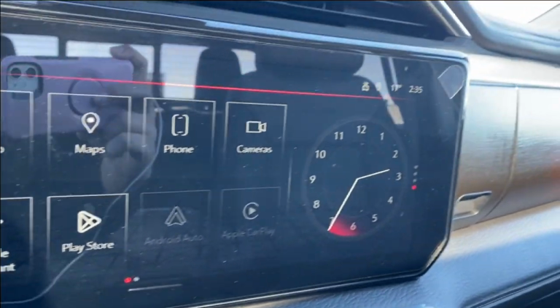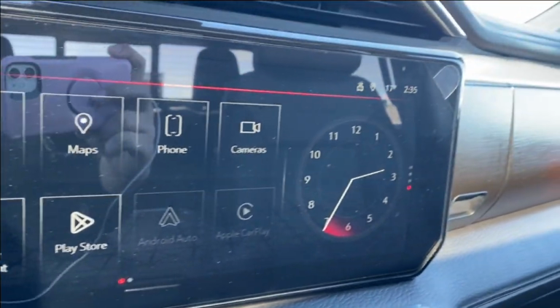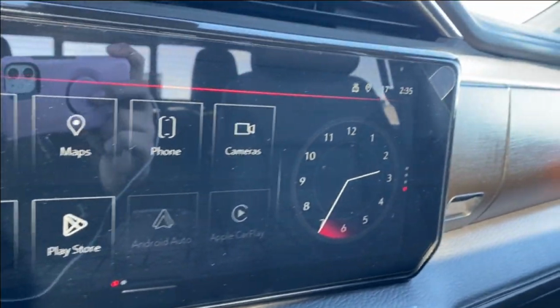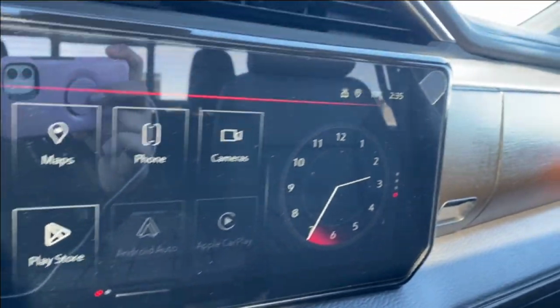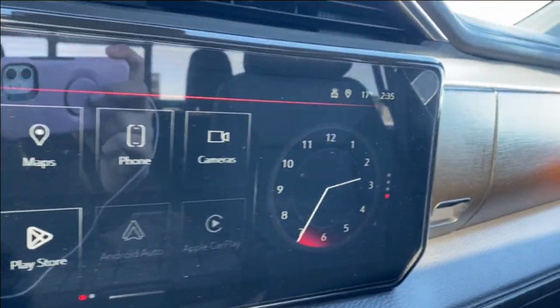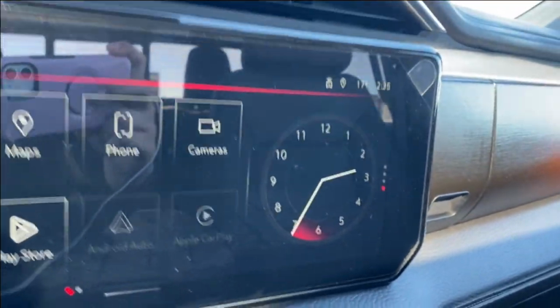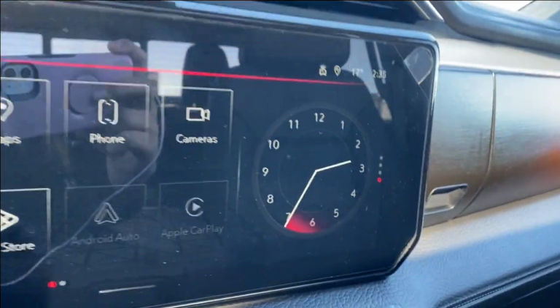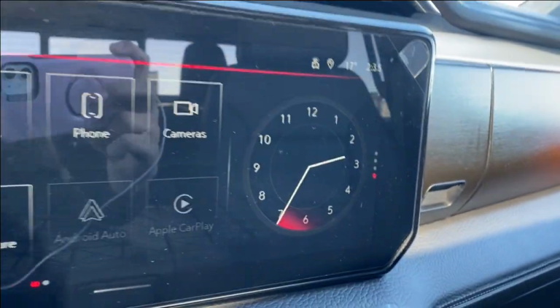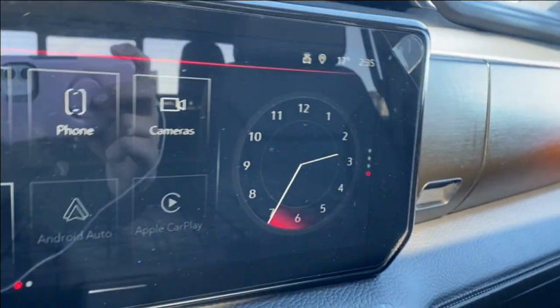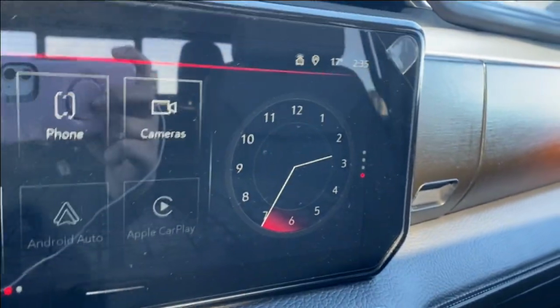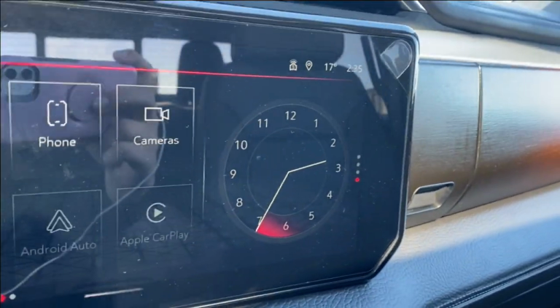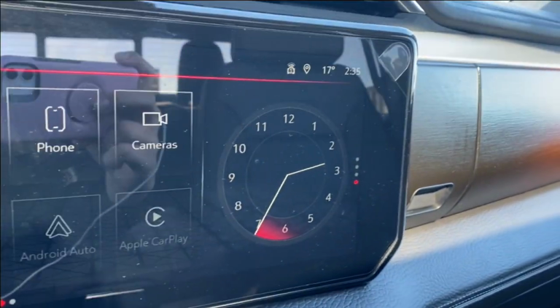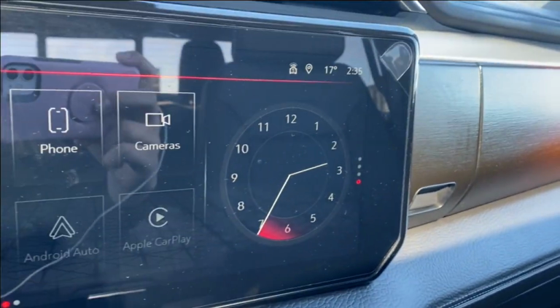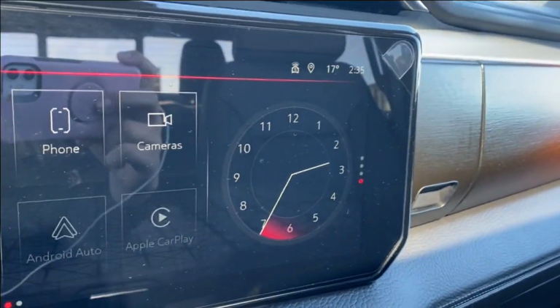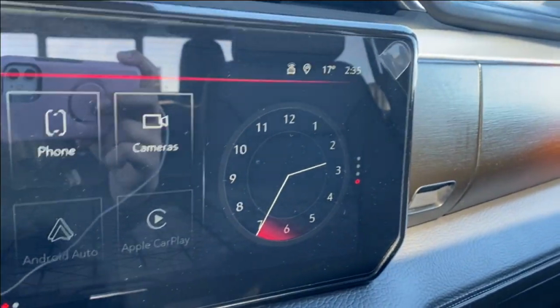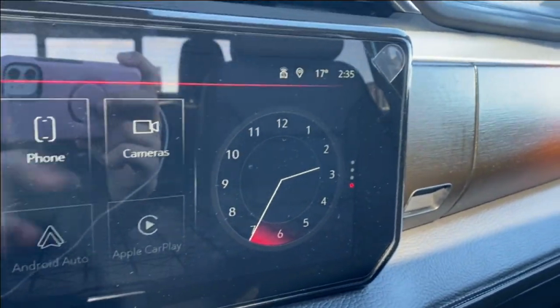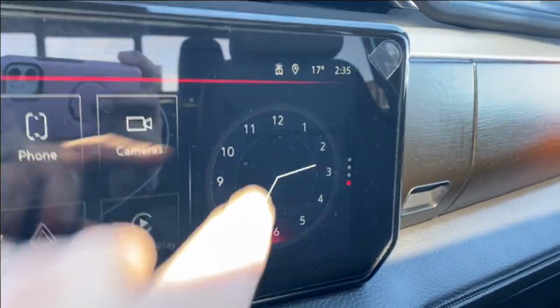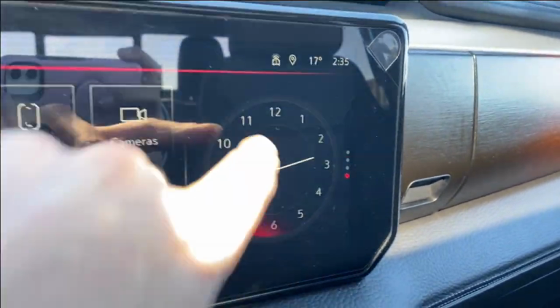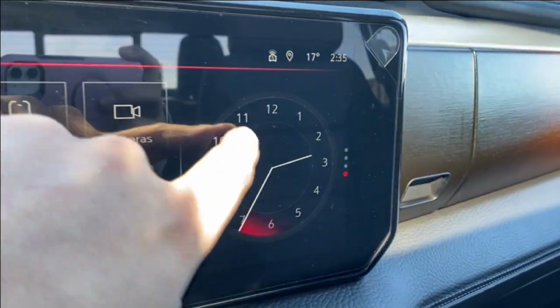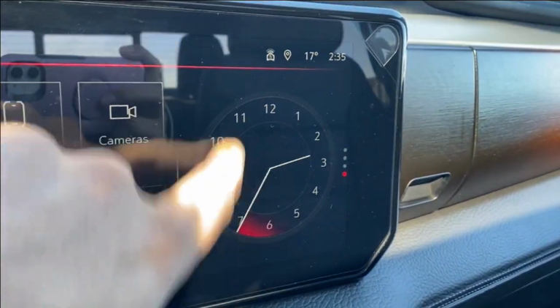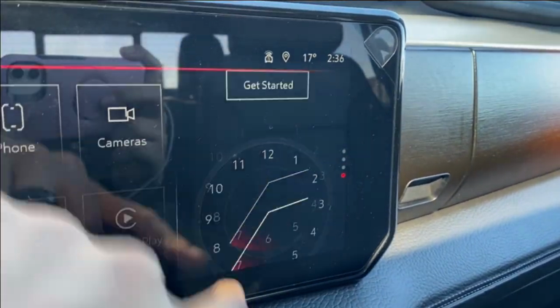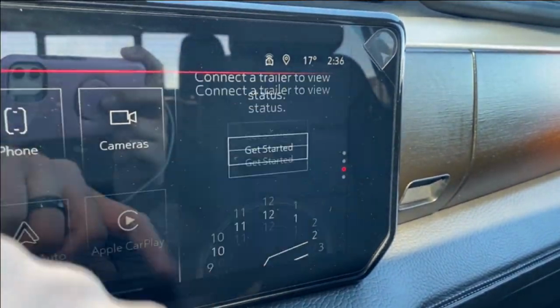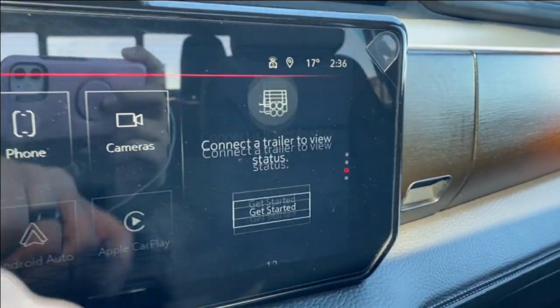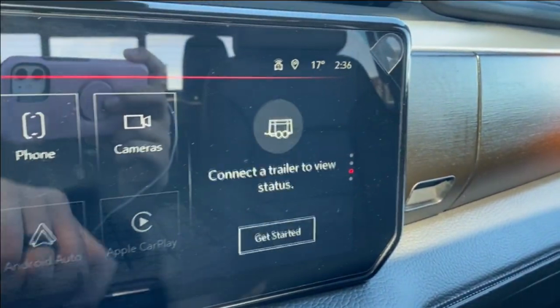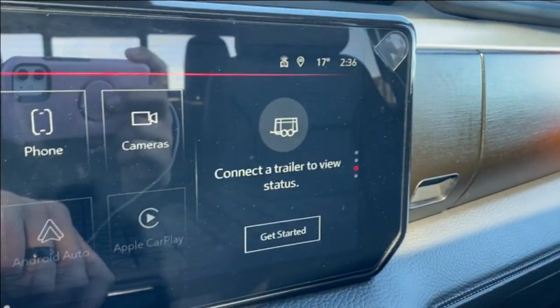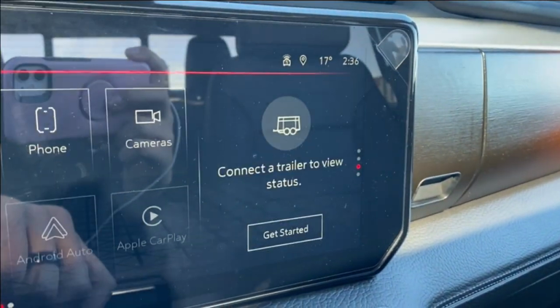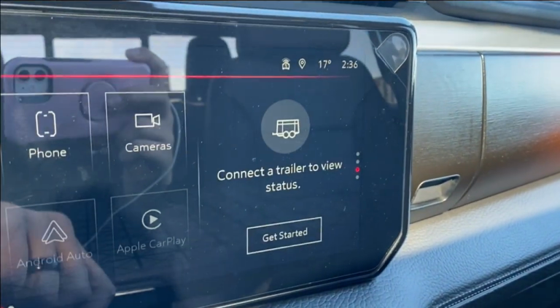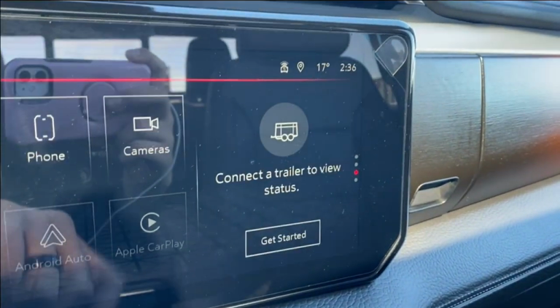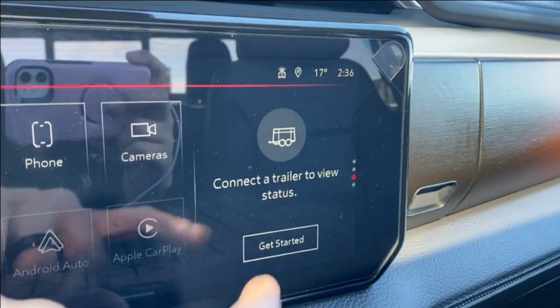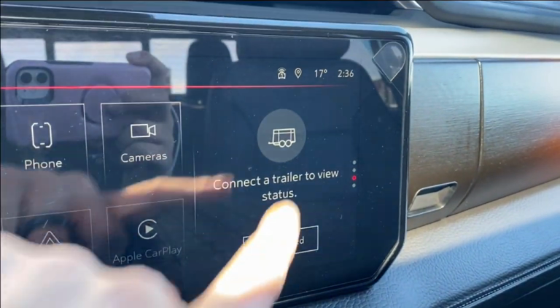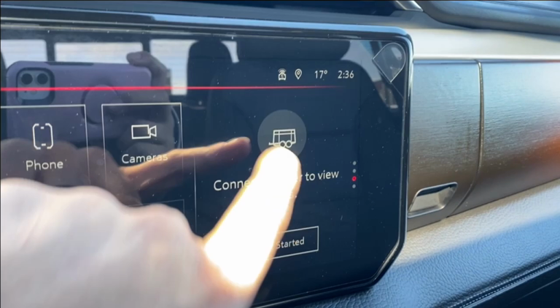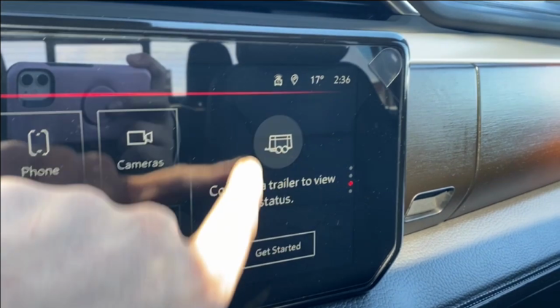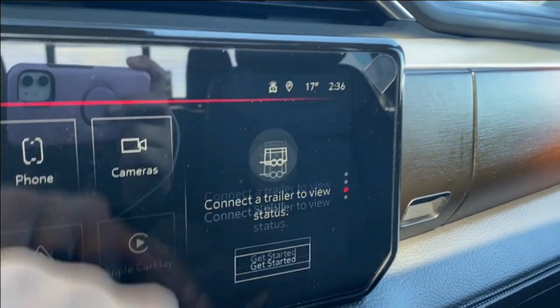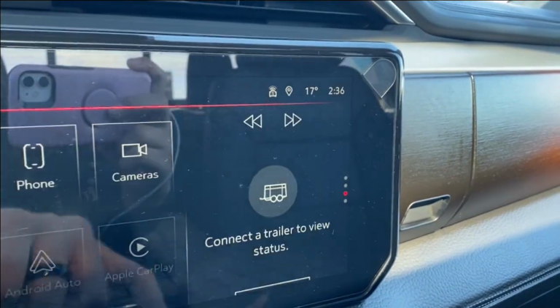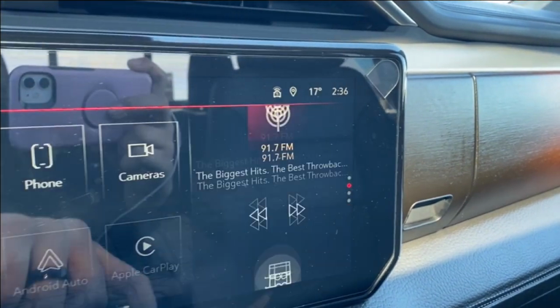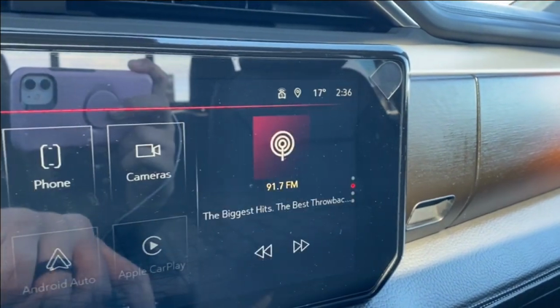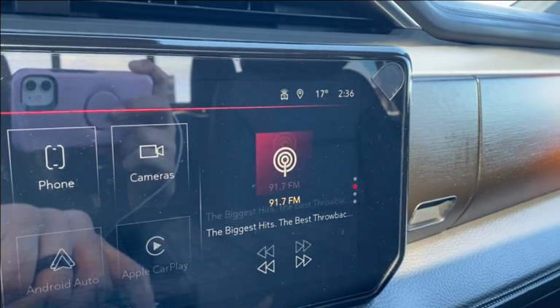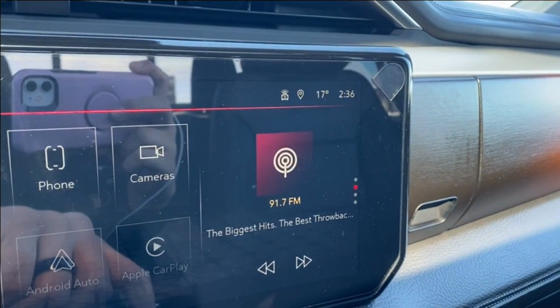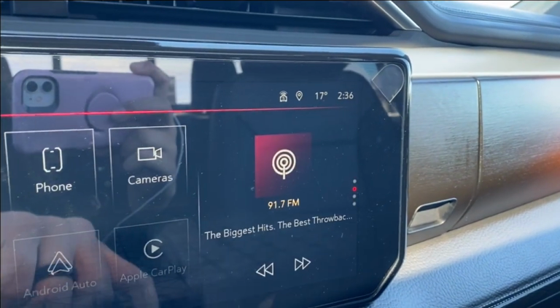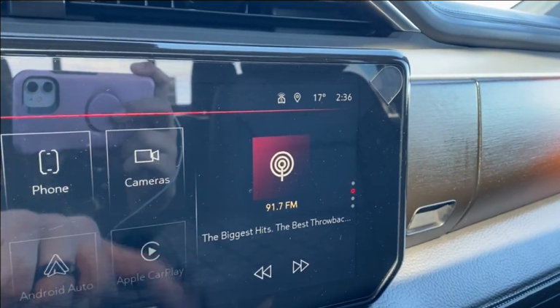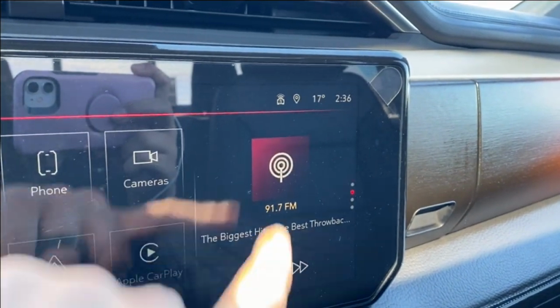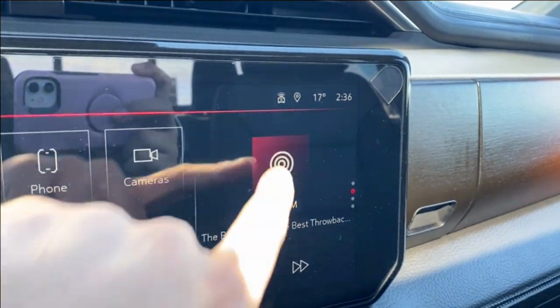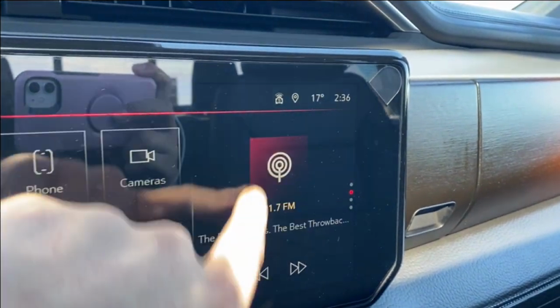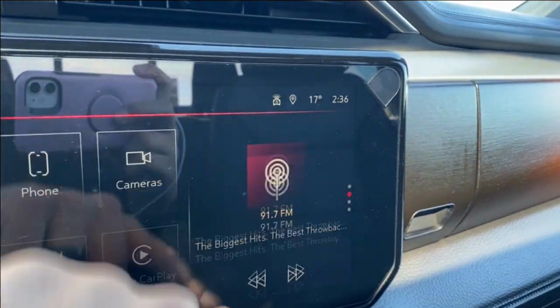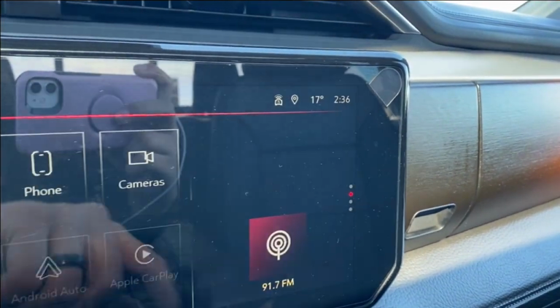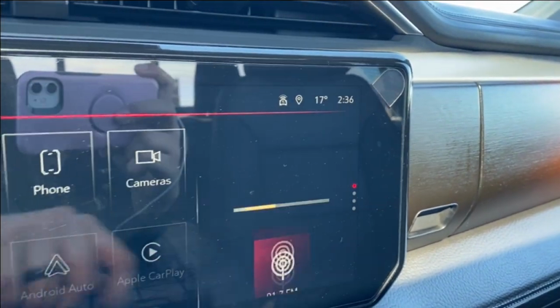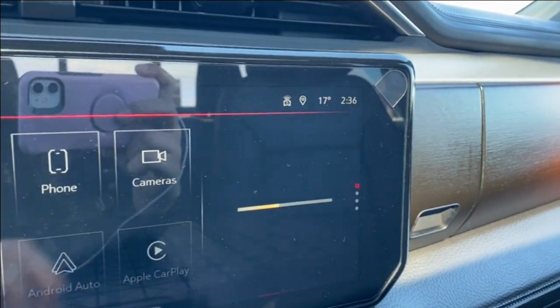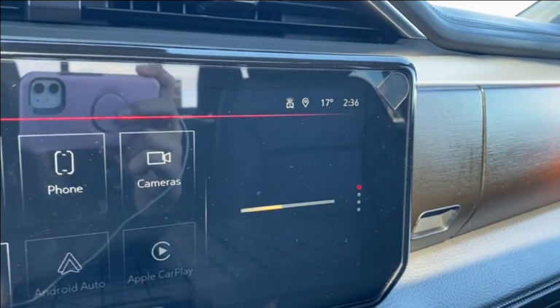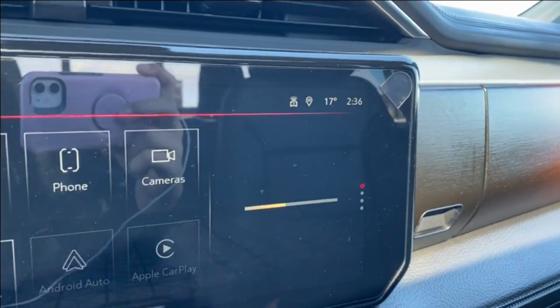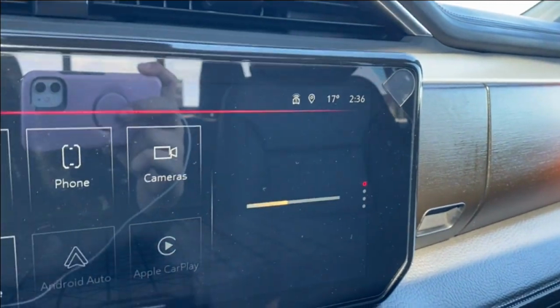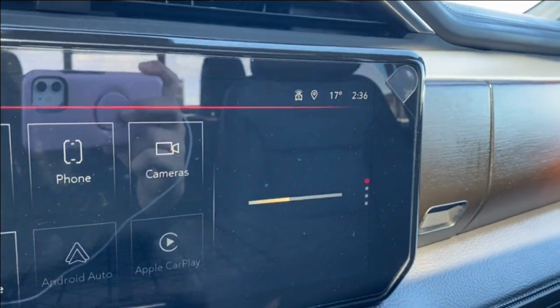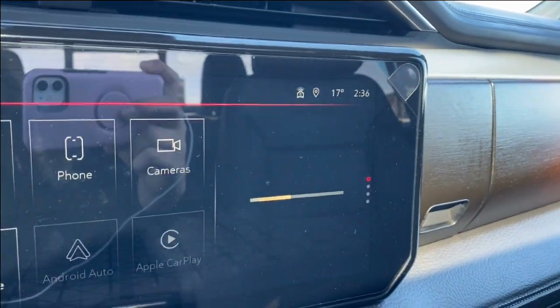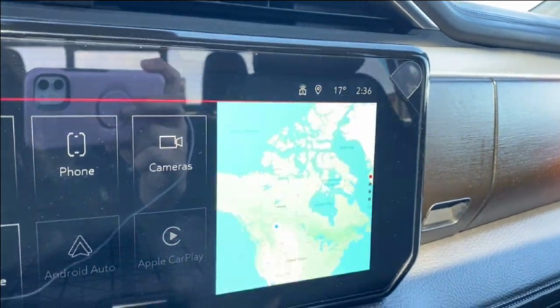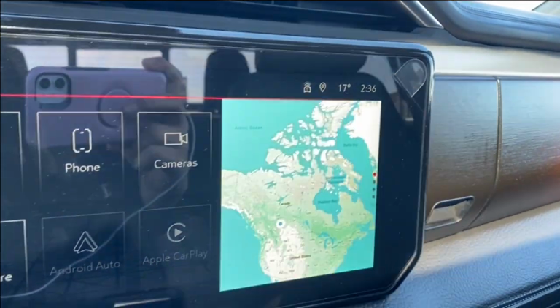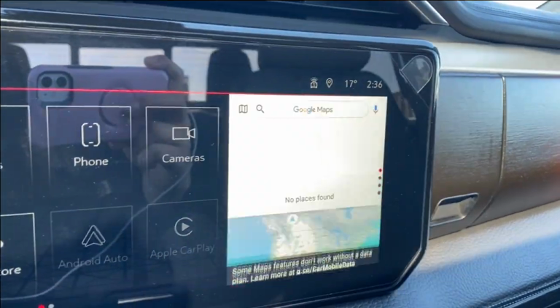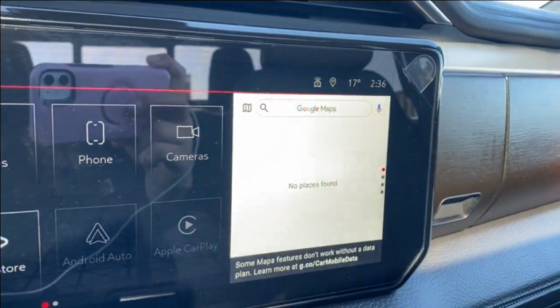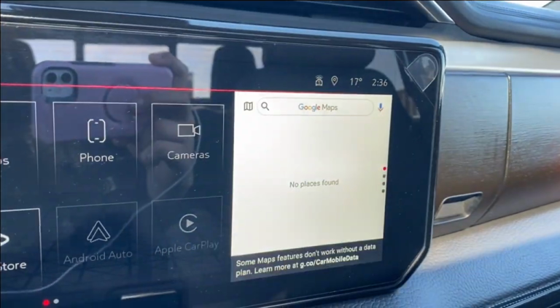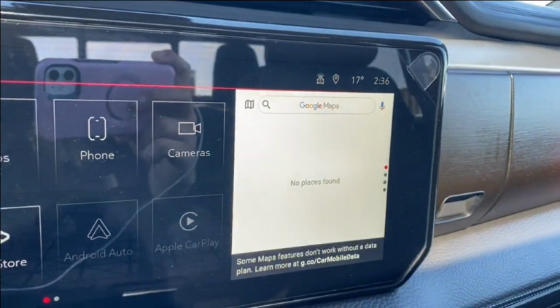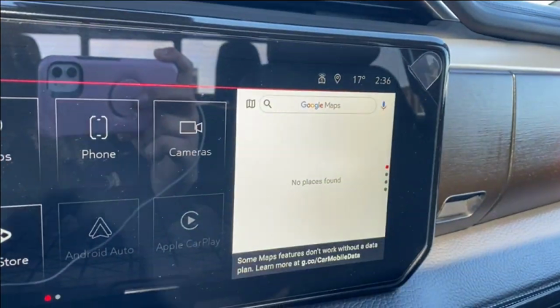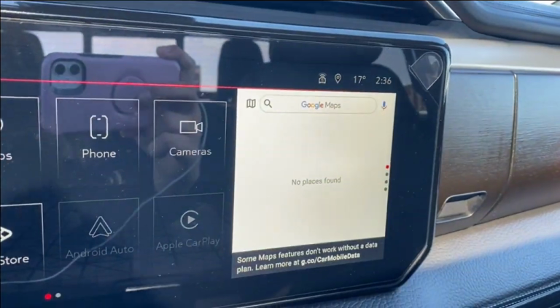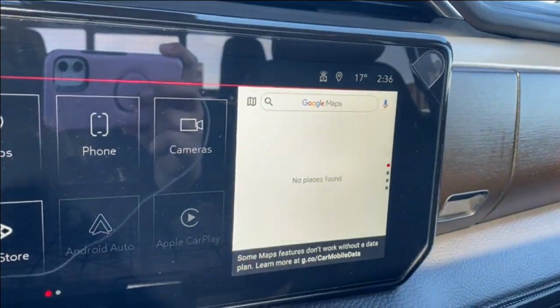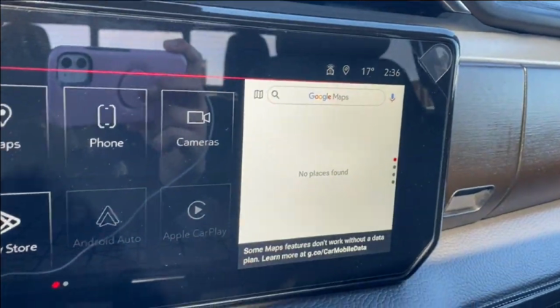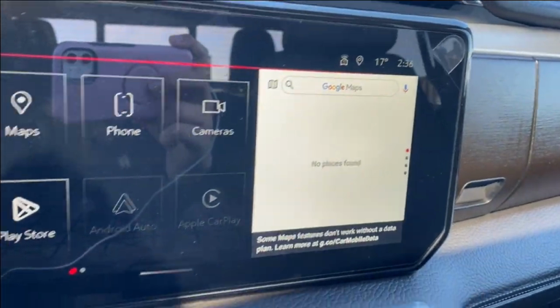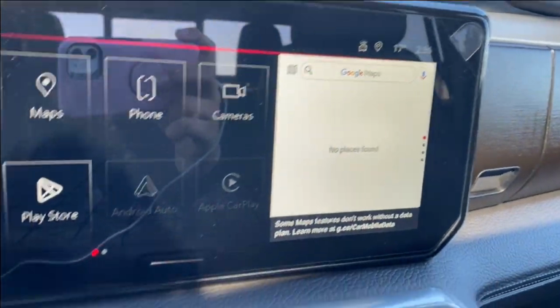The digital clock on the right hand side of the screen can be changed to your trailer status, the music you're listening to, or even the map if you prefer navigation.